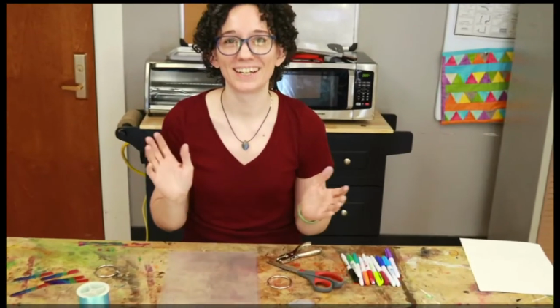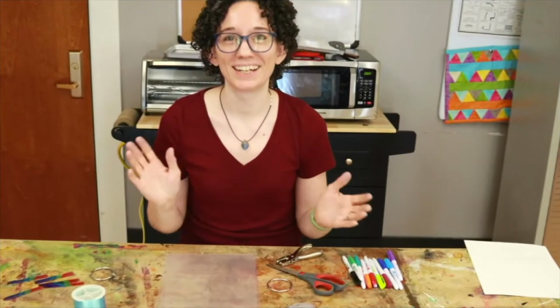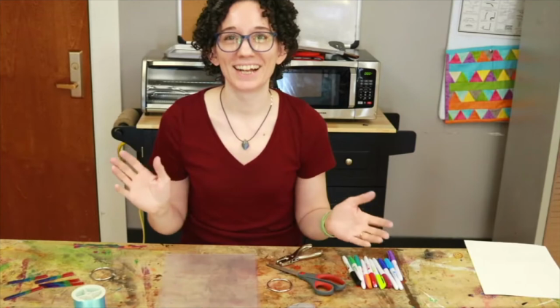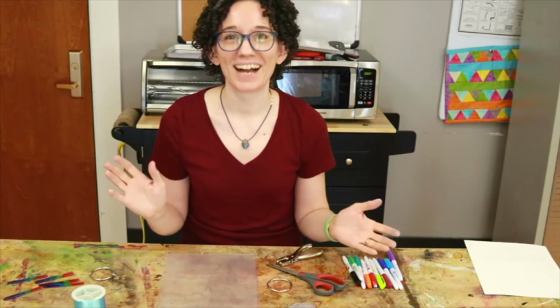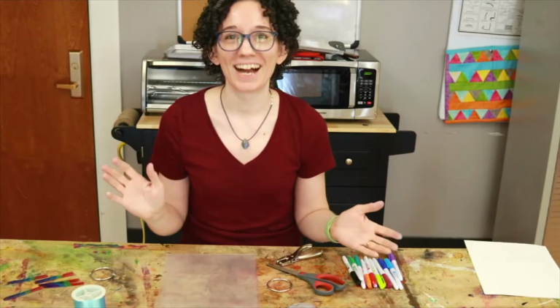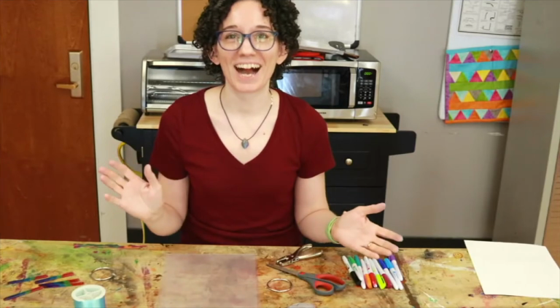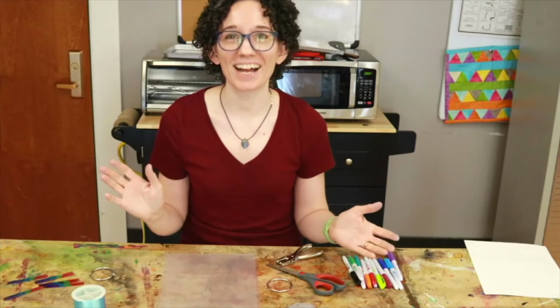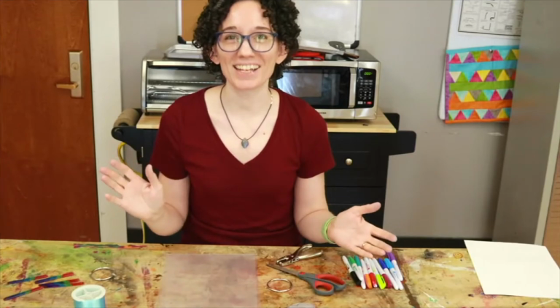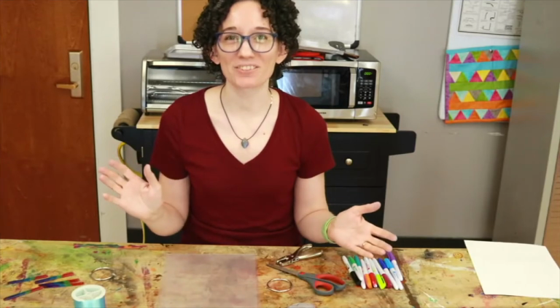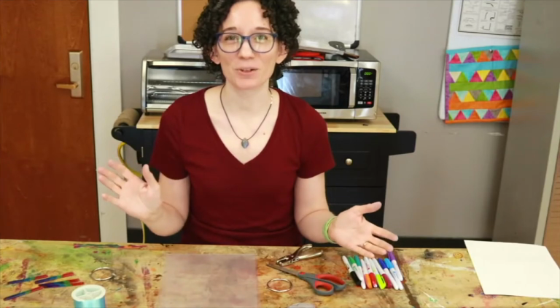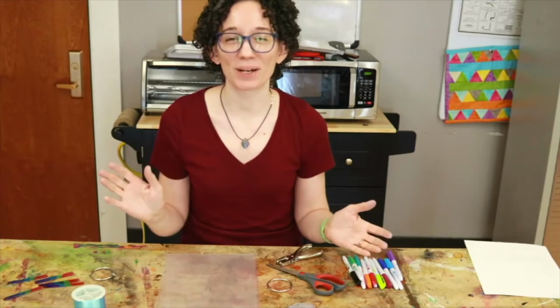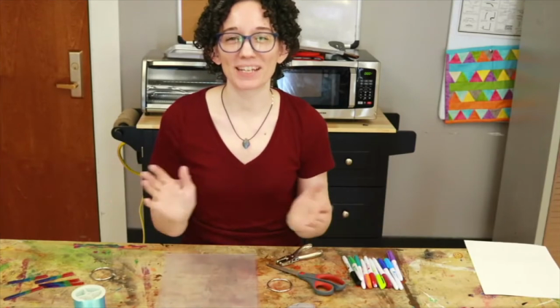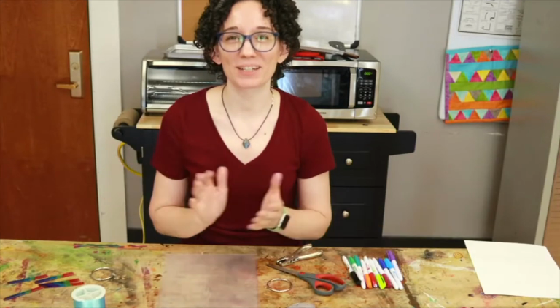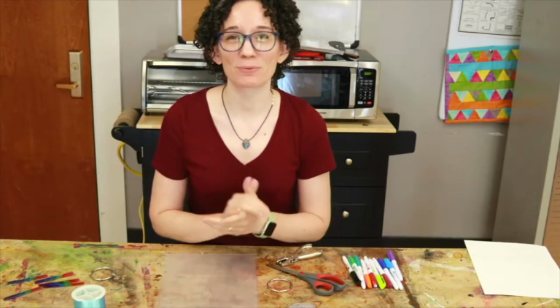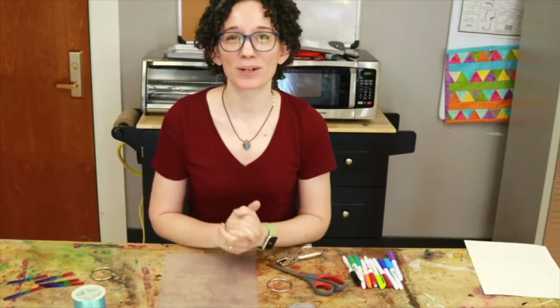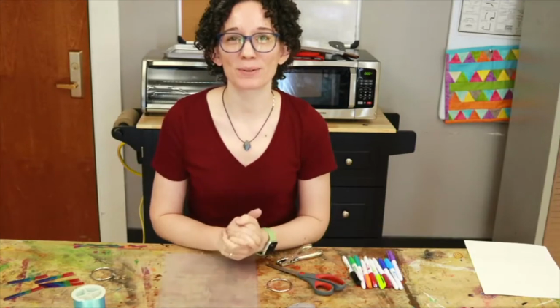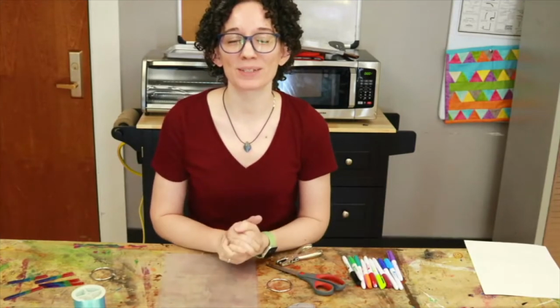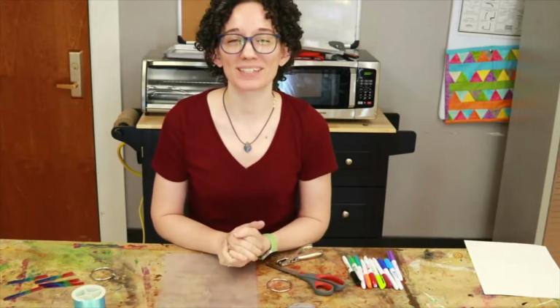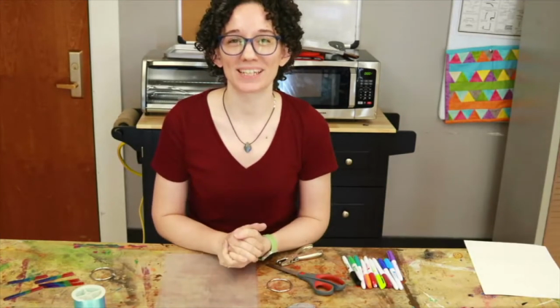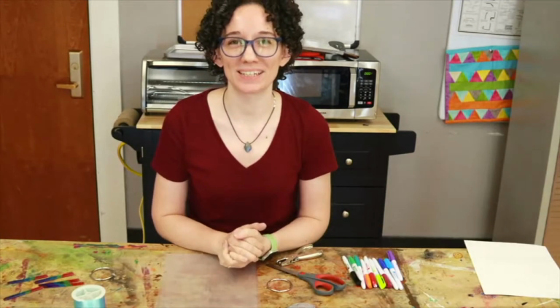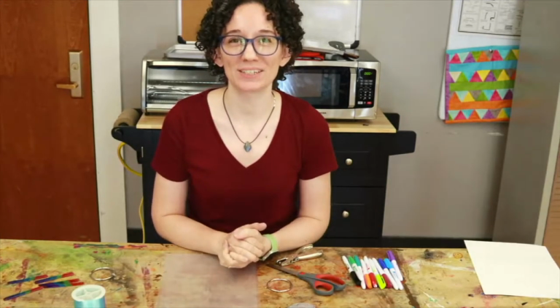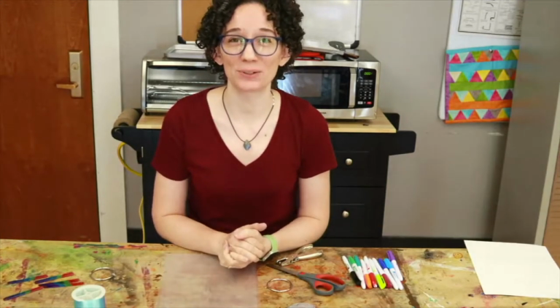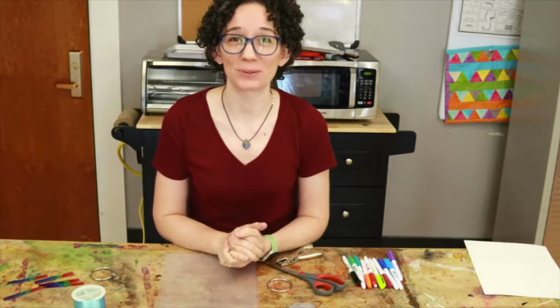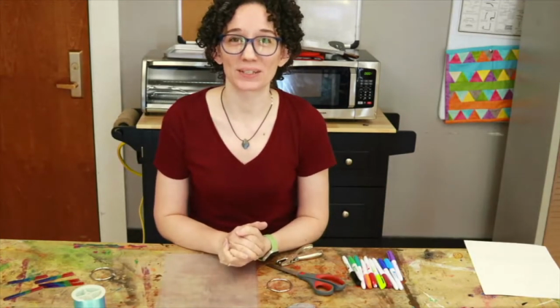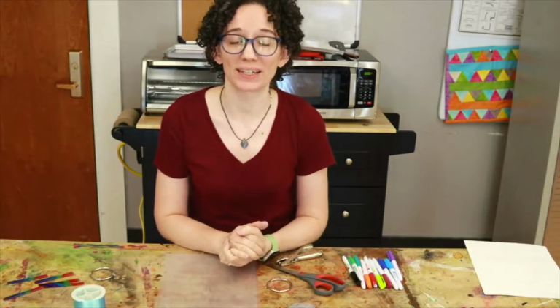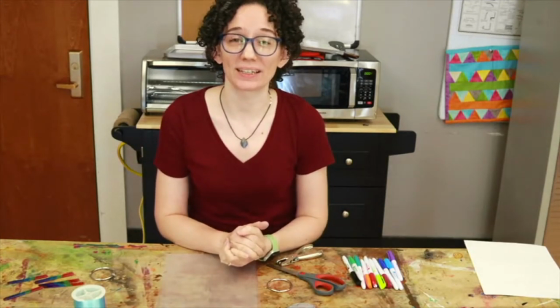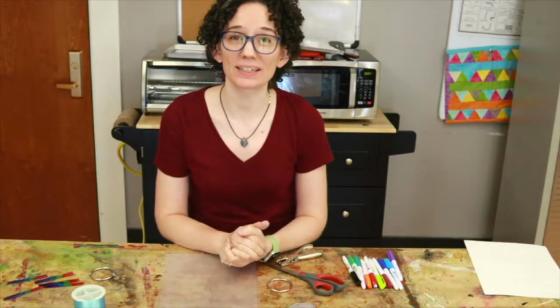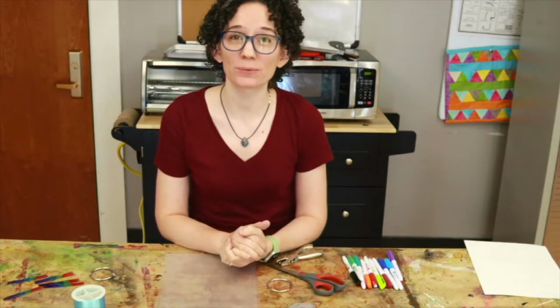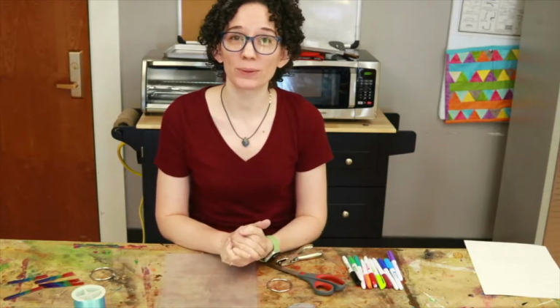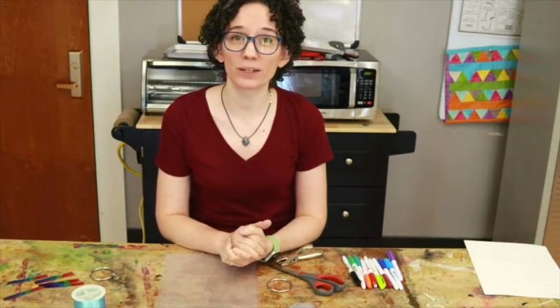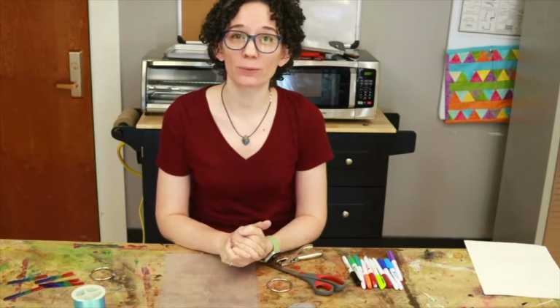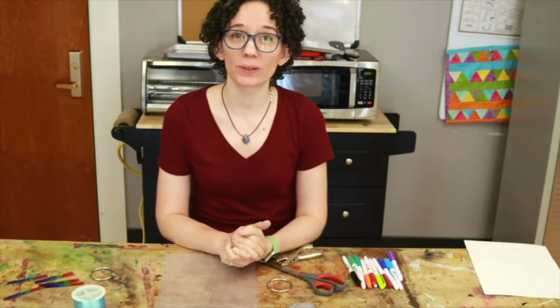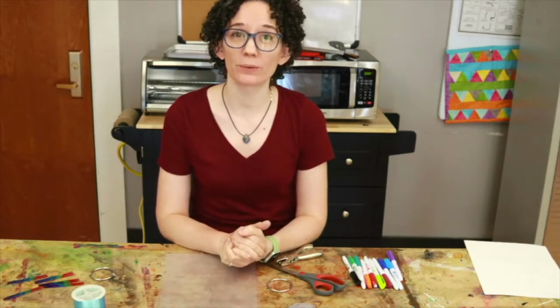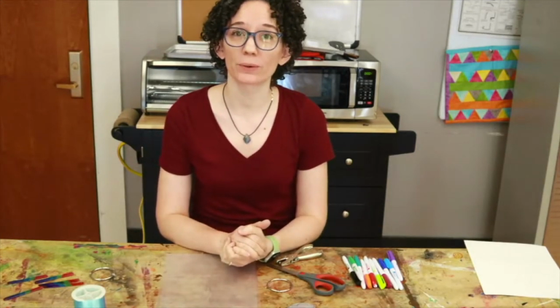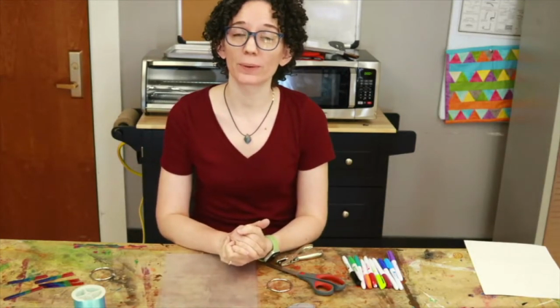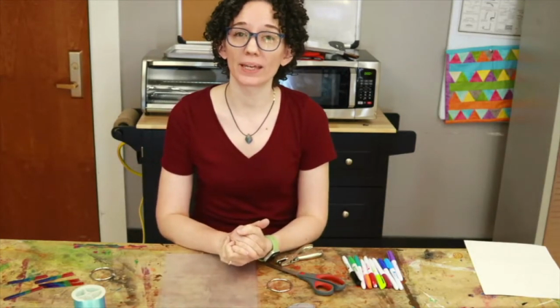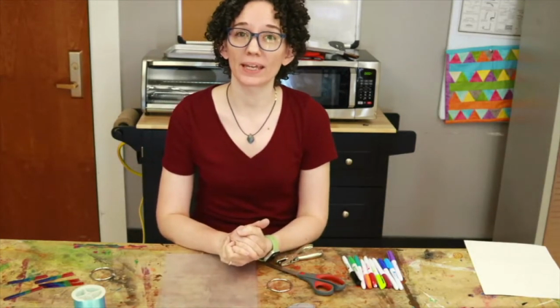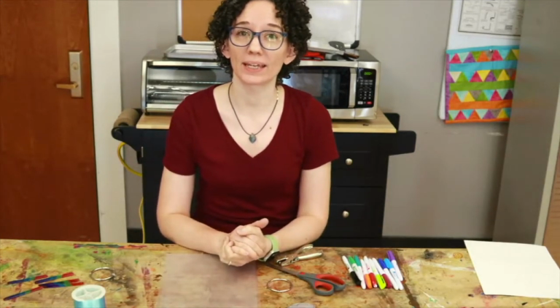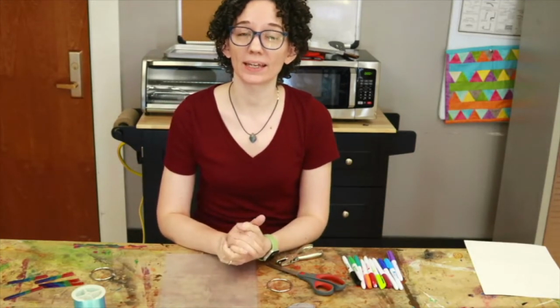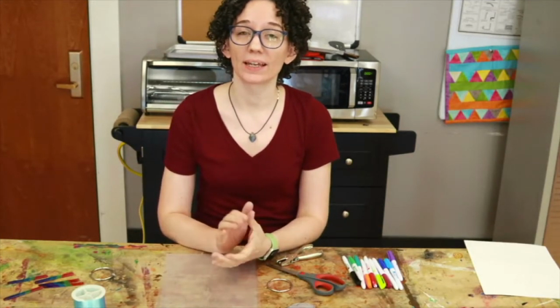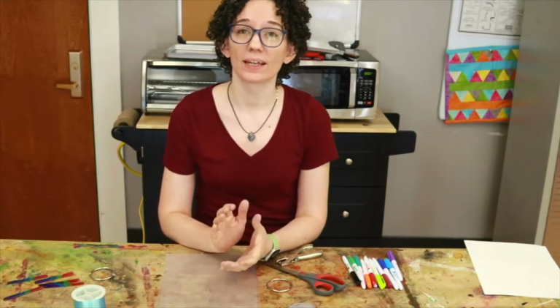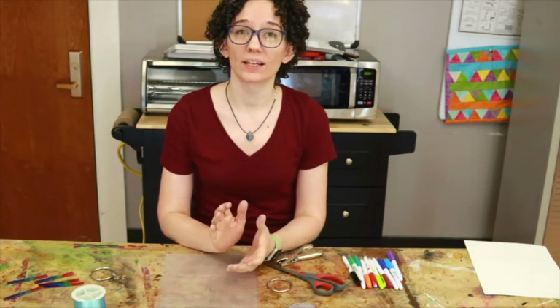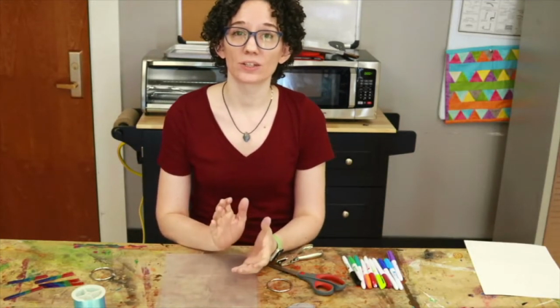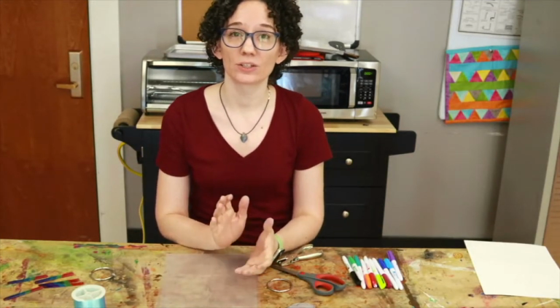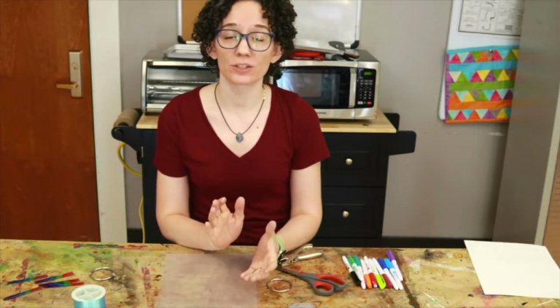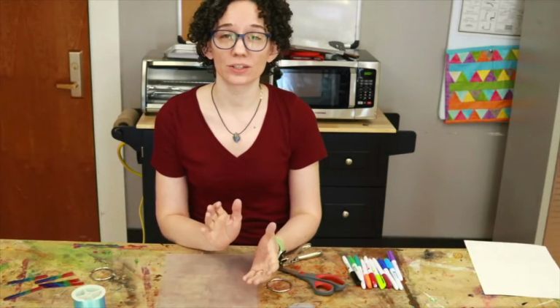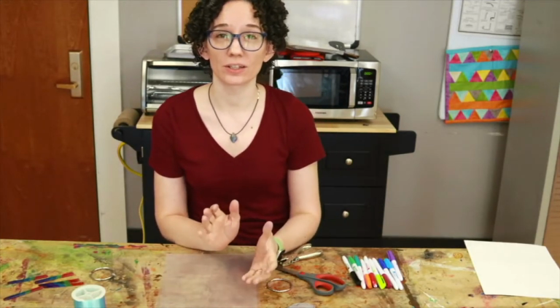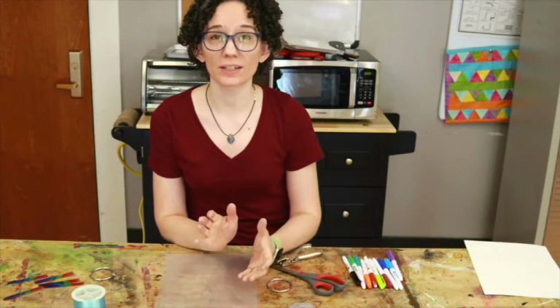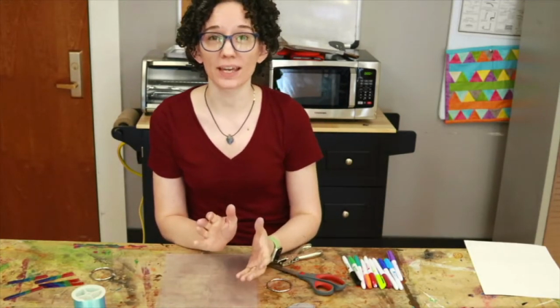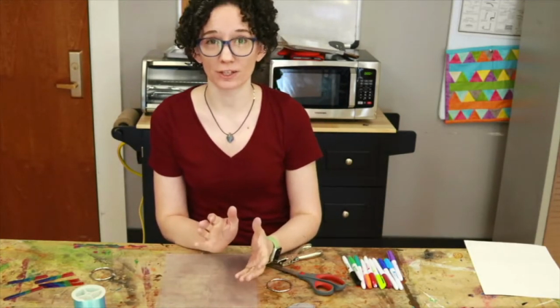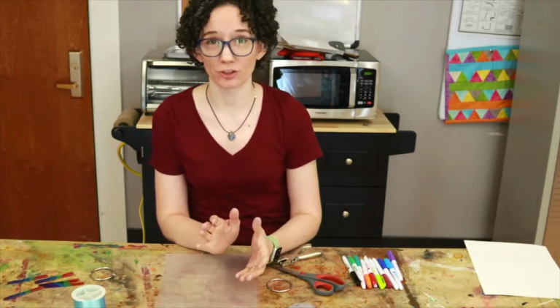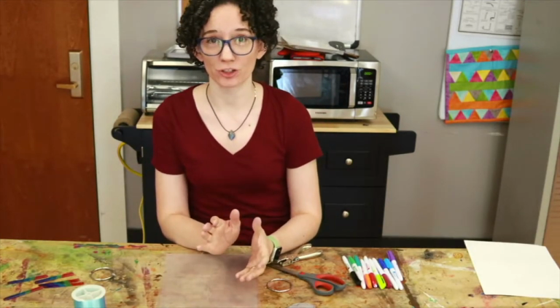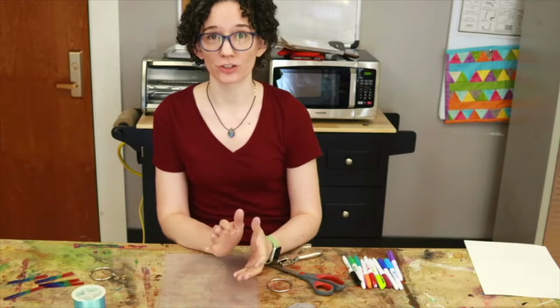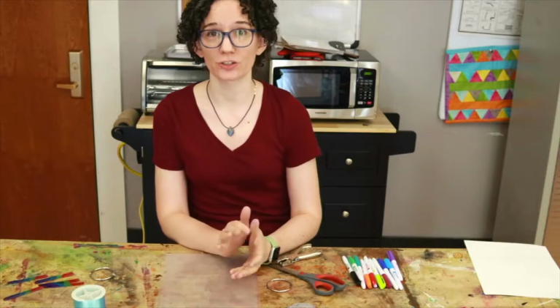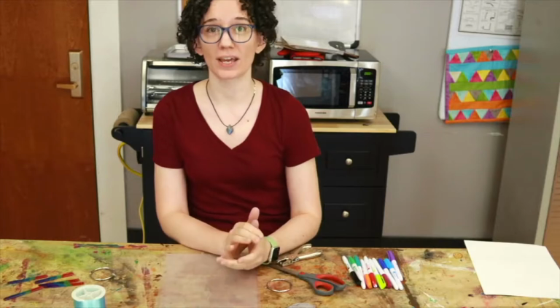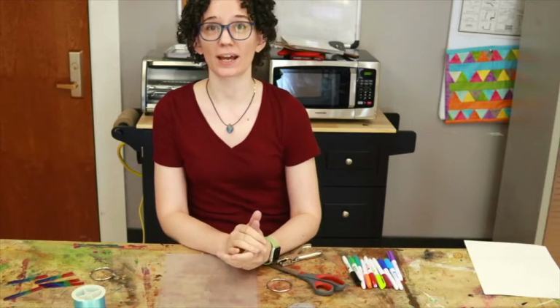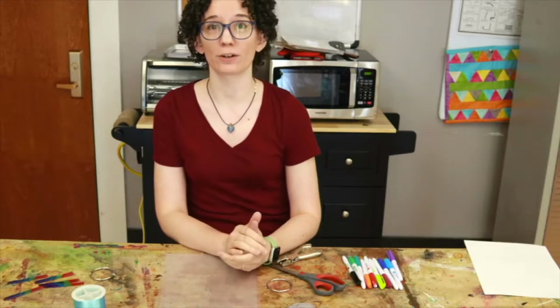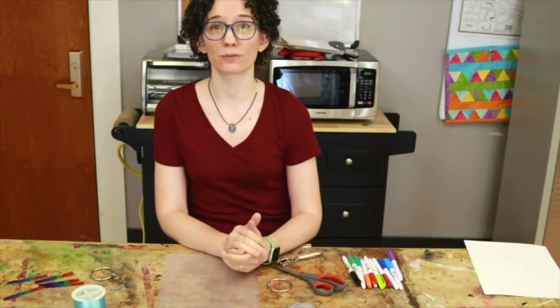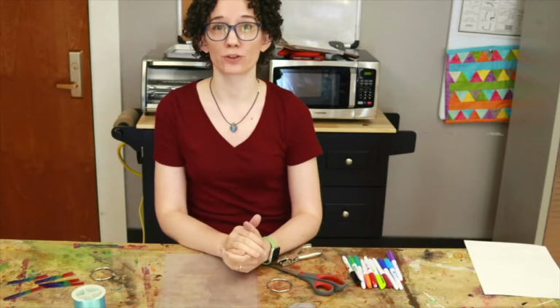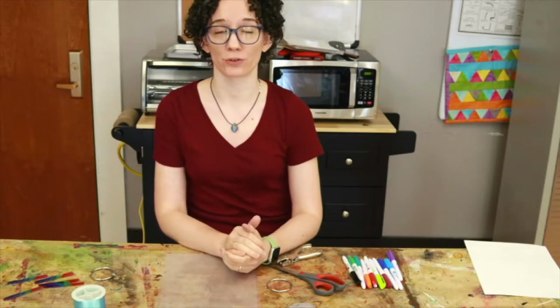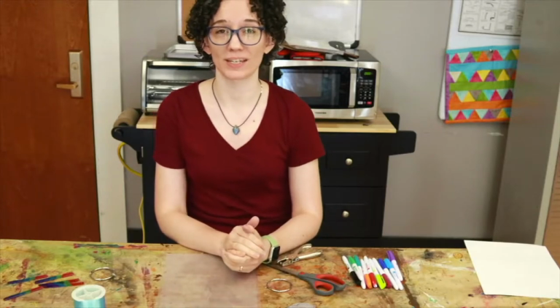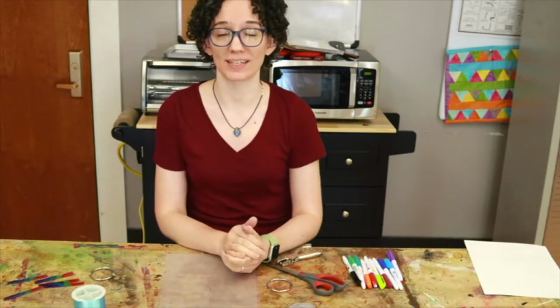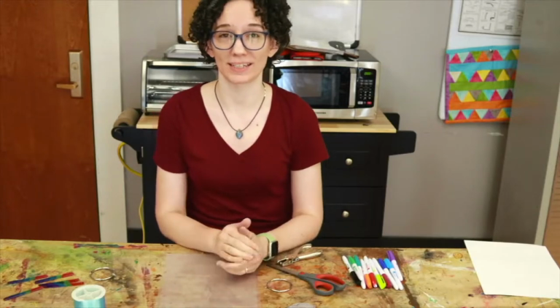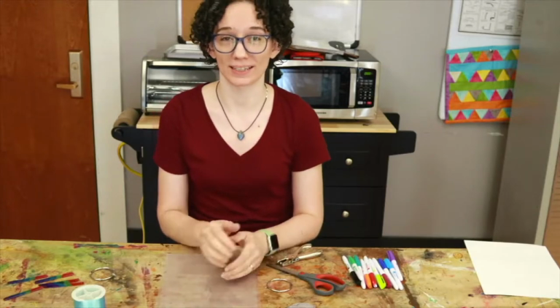Hi everybody and welcome to Teen Tuesday. This week we were making sun catchers out of Shrinky Dinks.